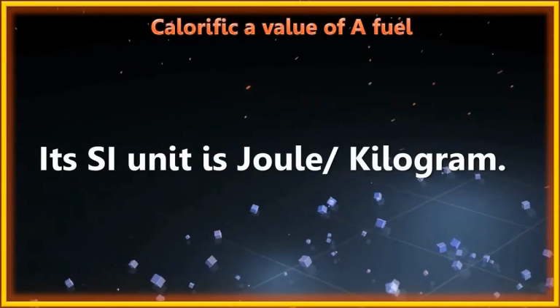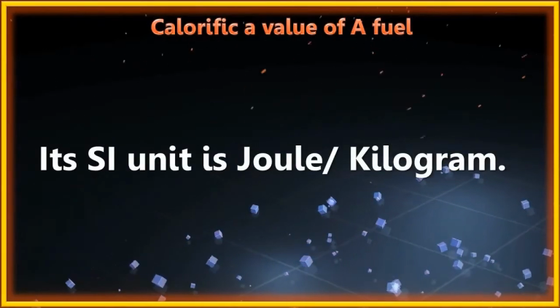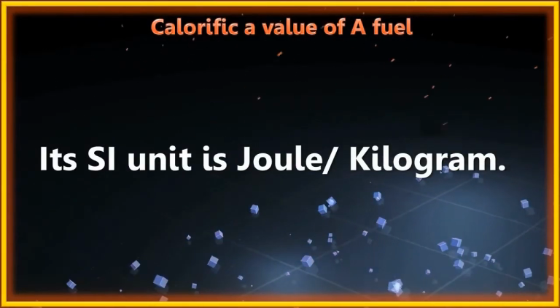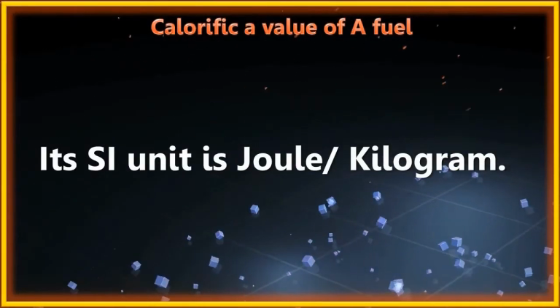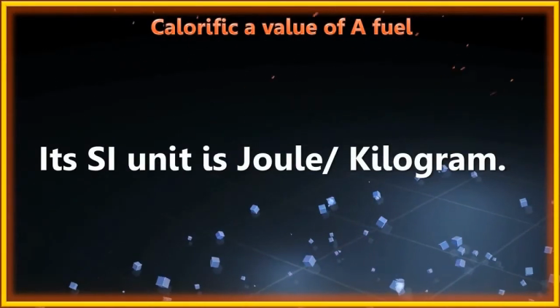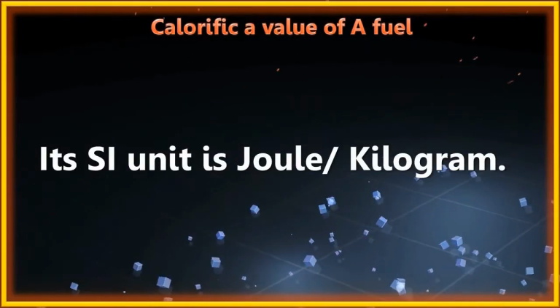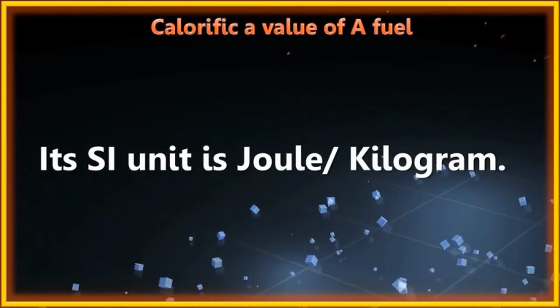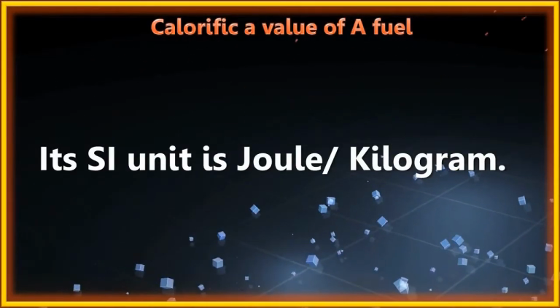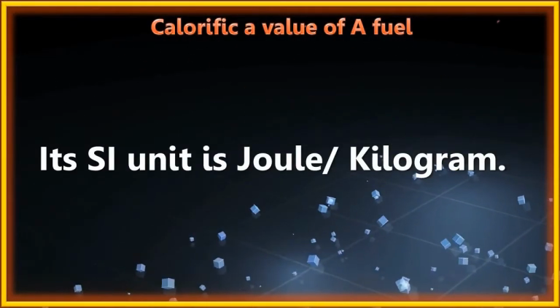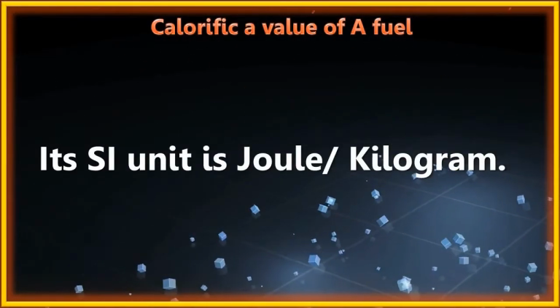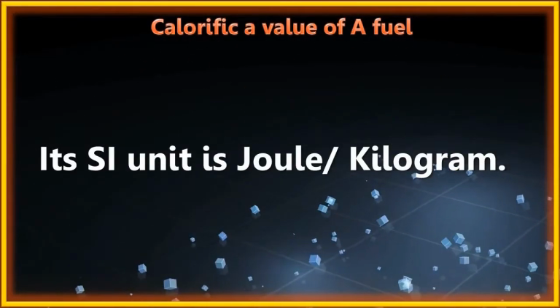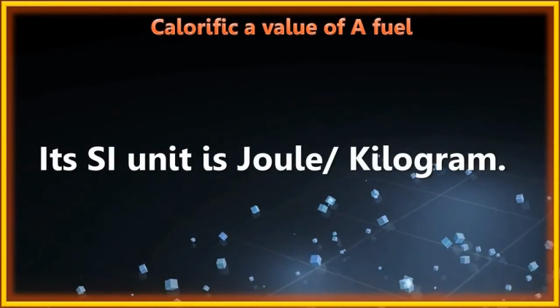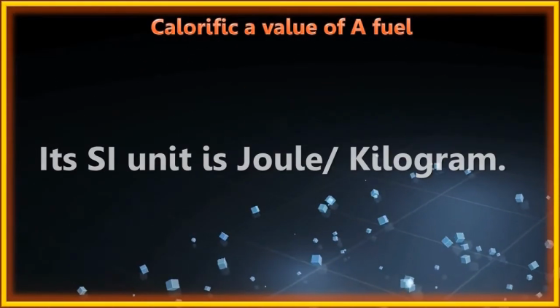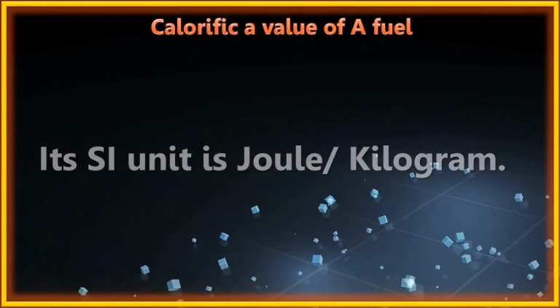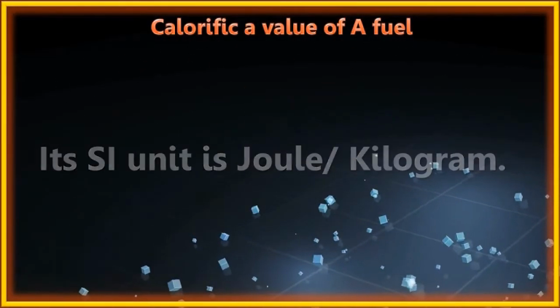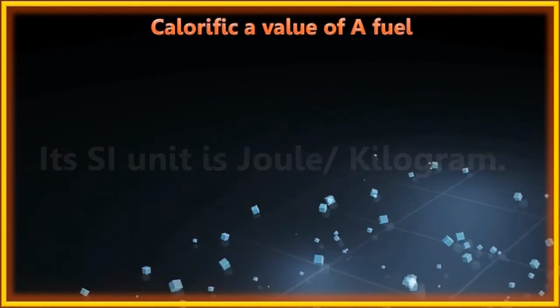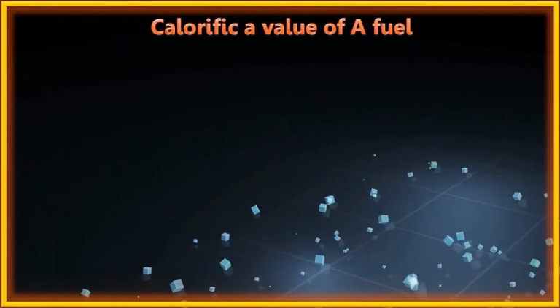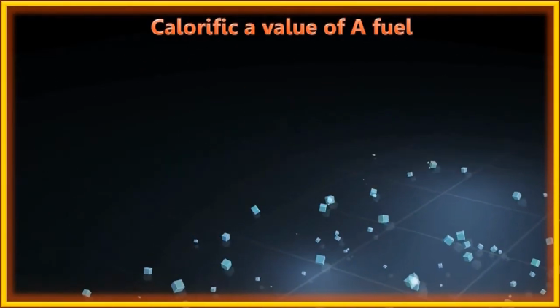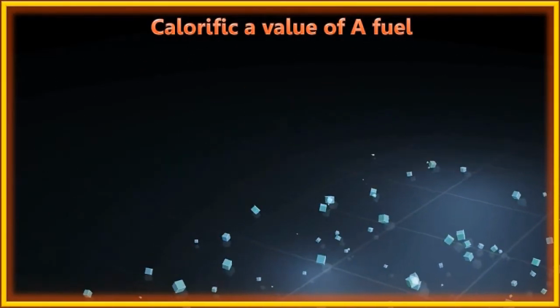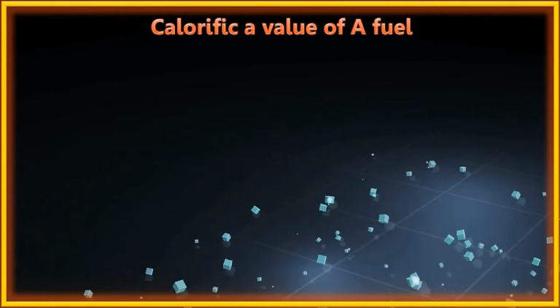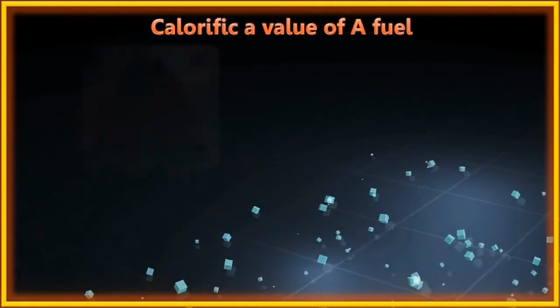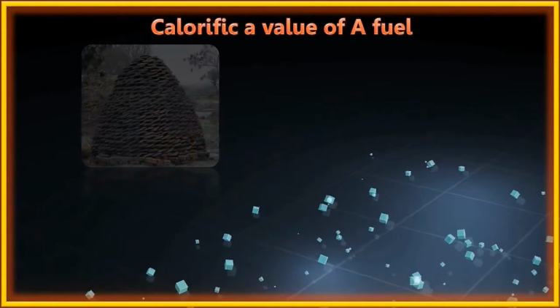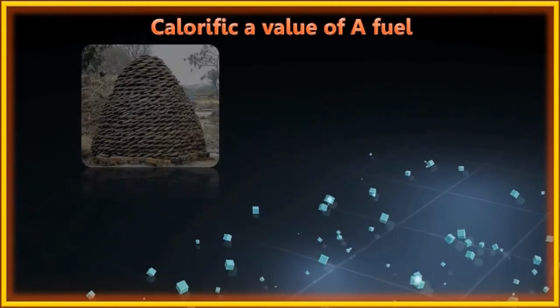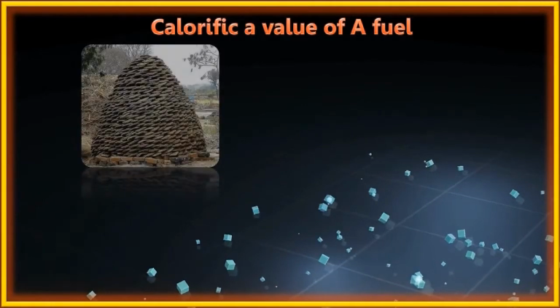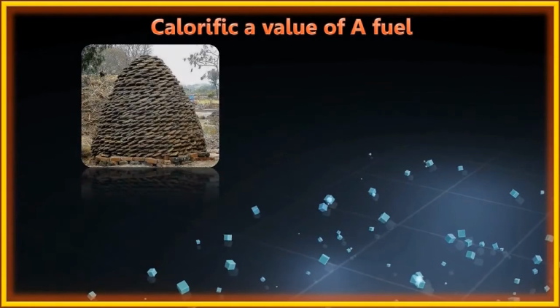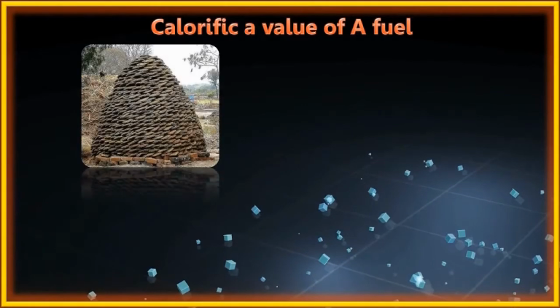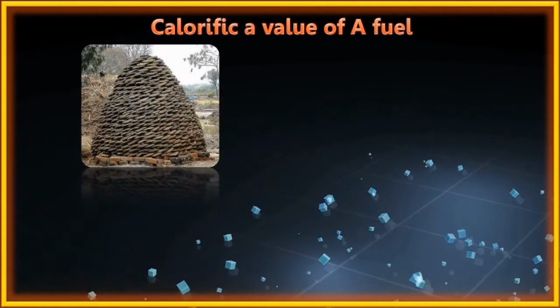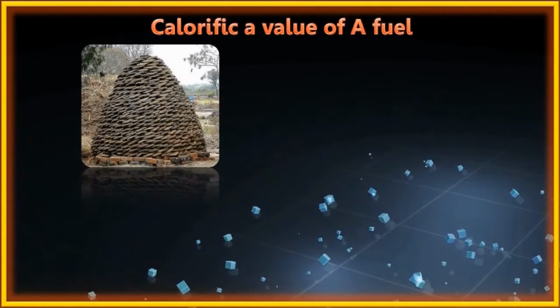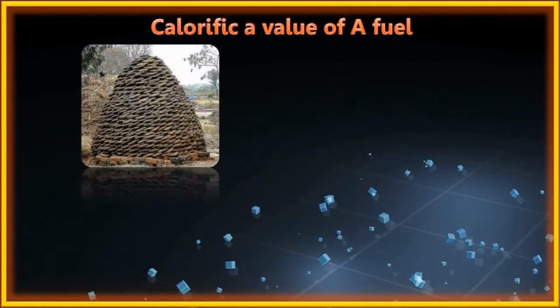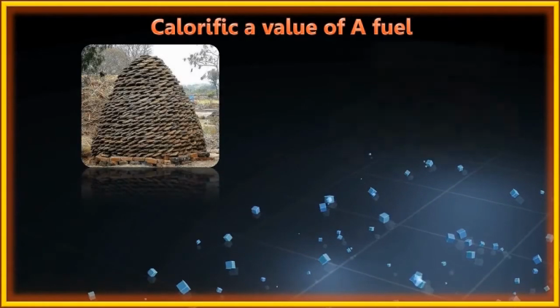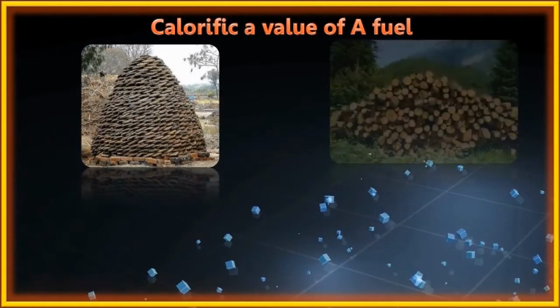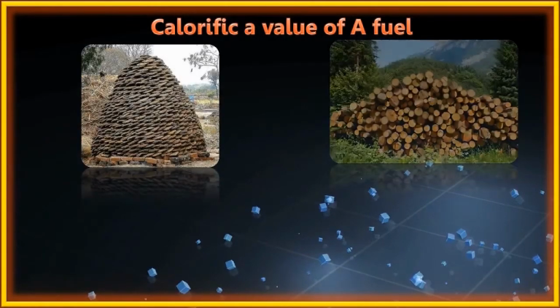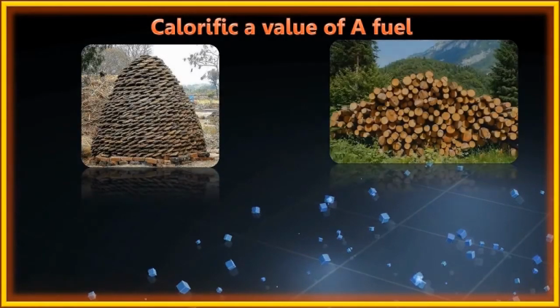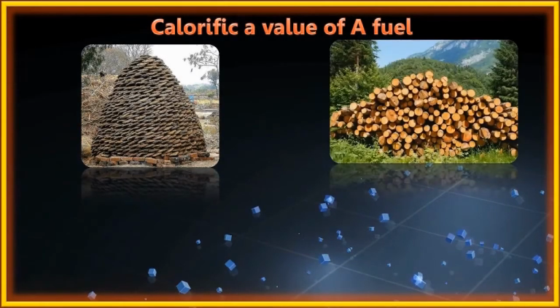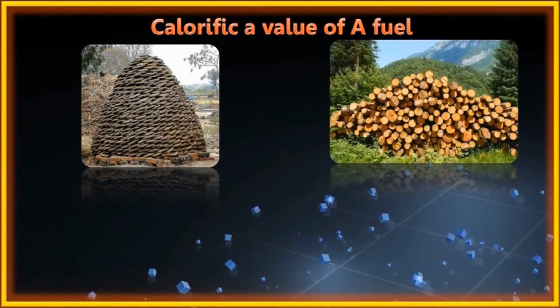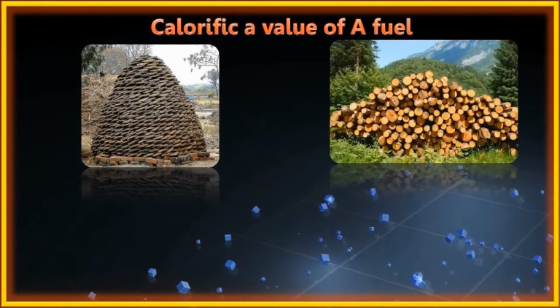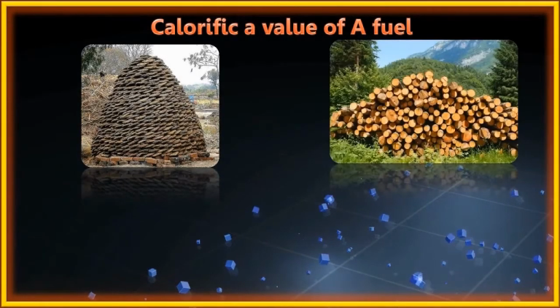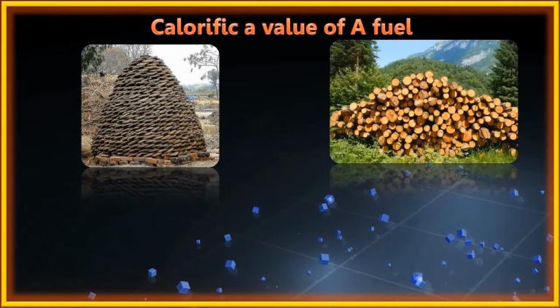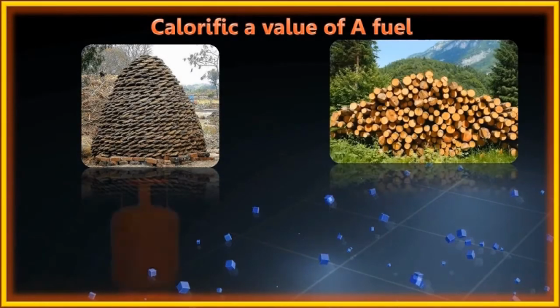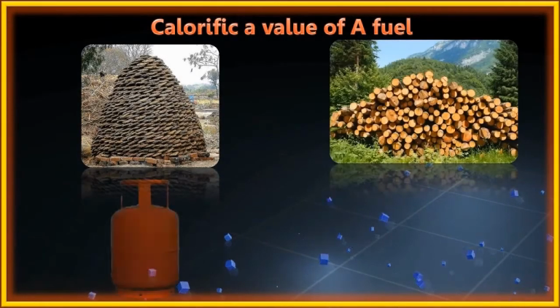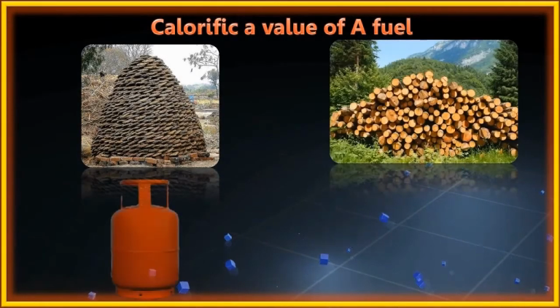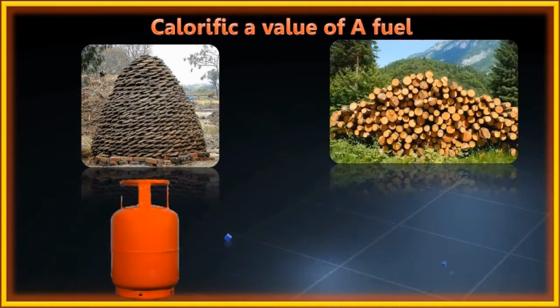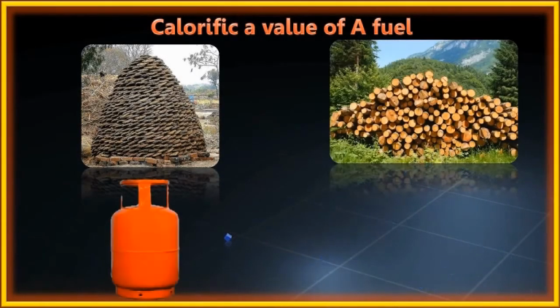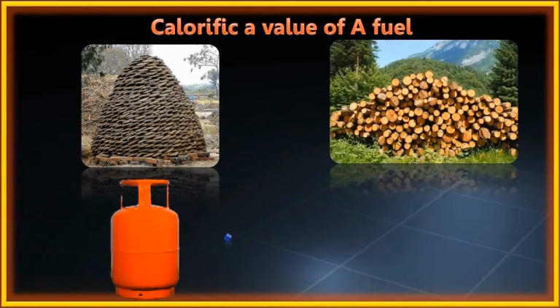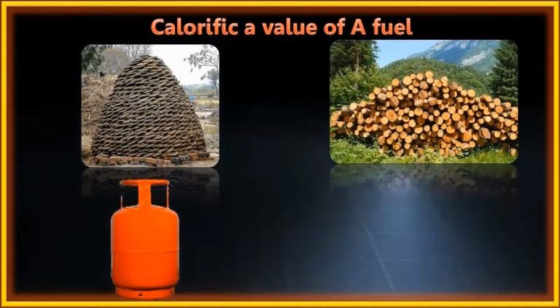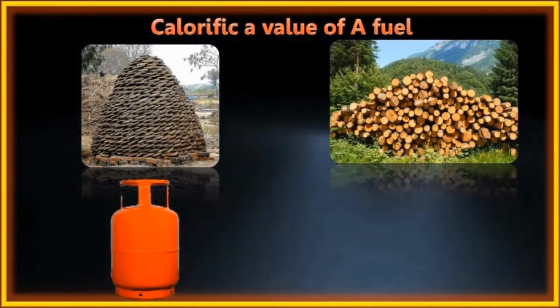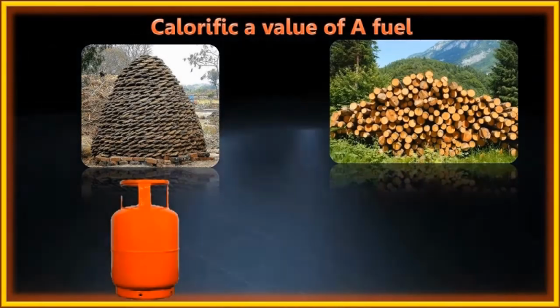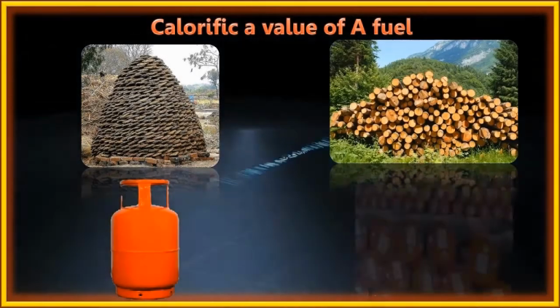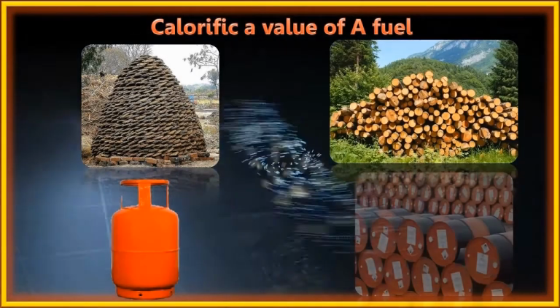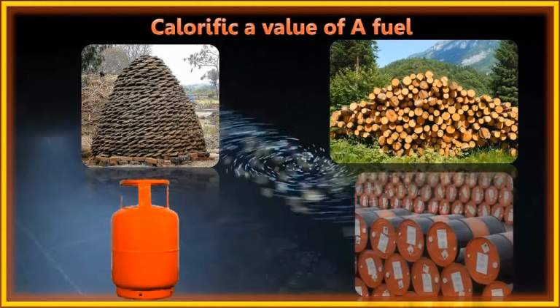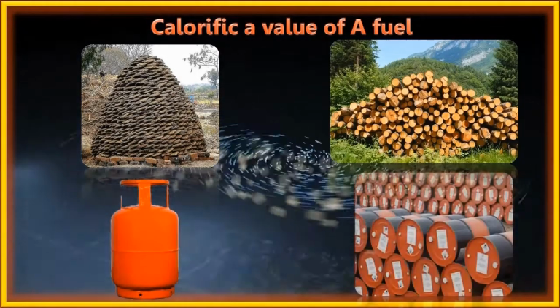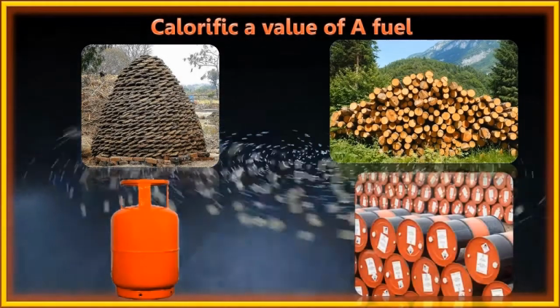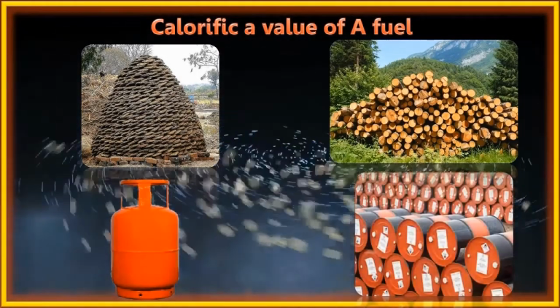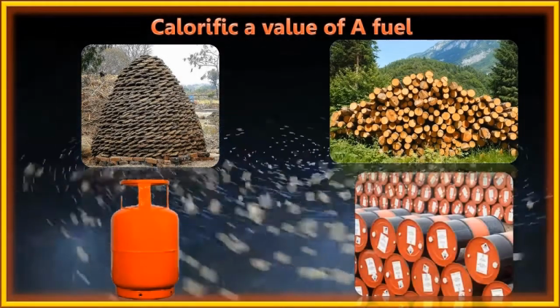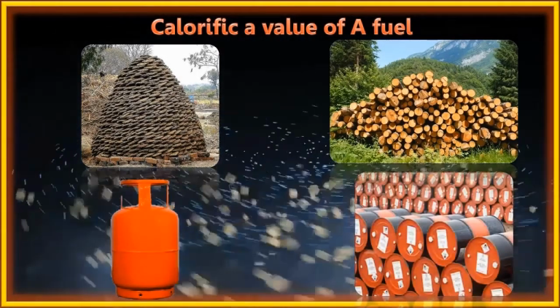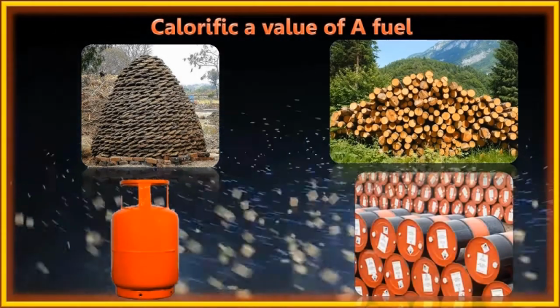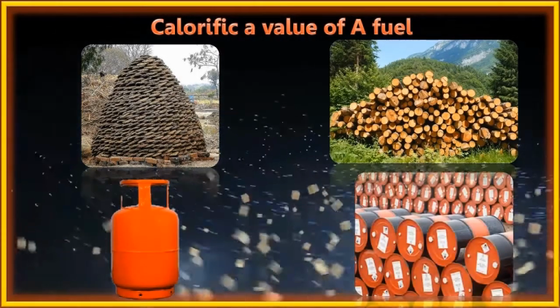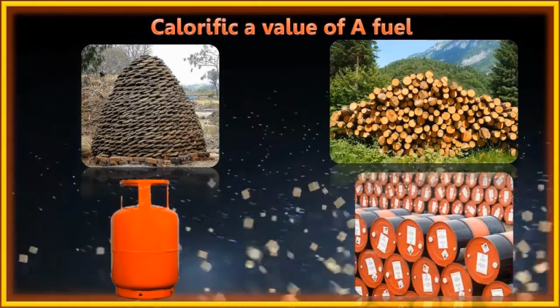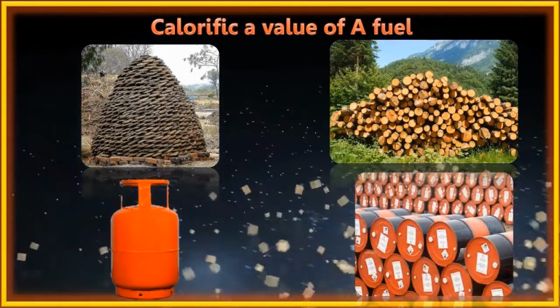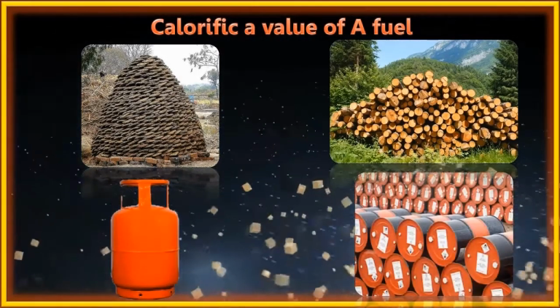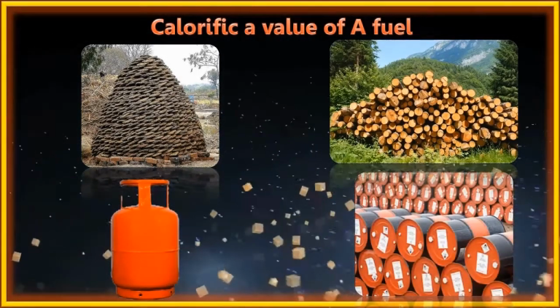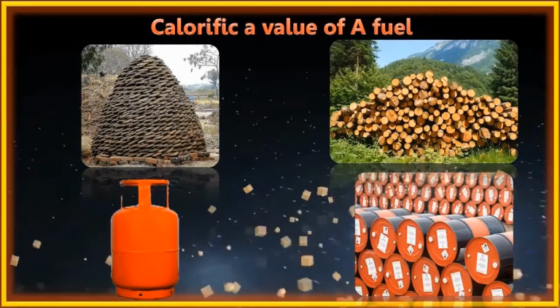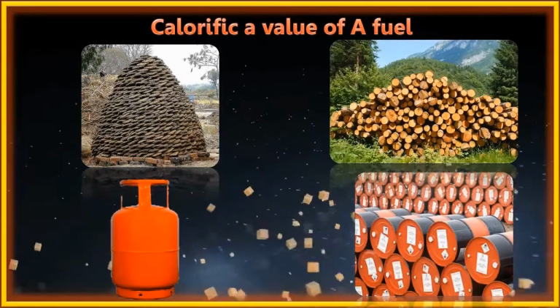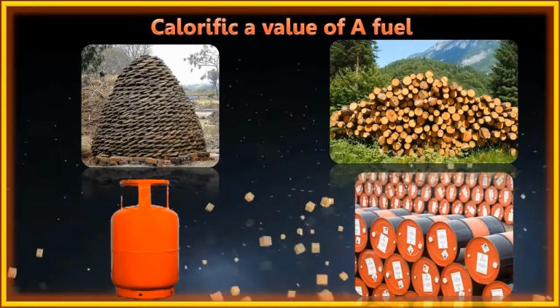Some examples of fuels with different calorific values include cow dung, wood, LPG, and kerosene.